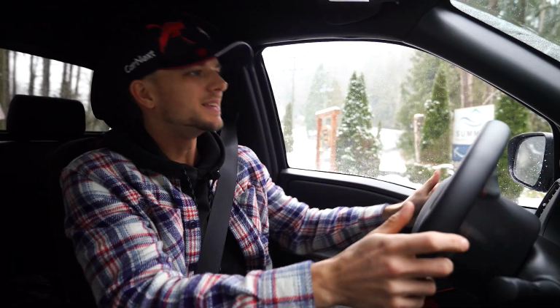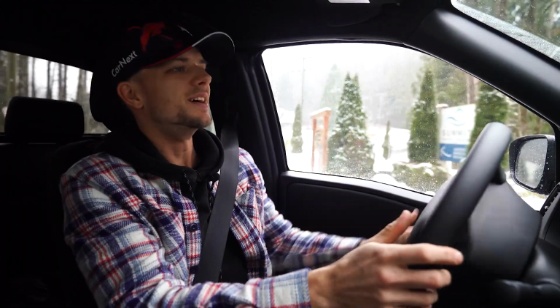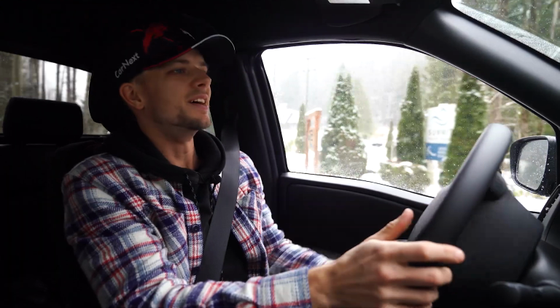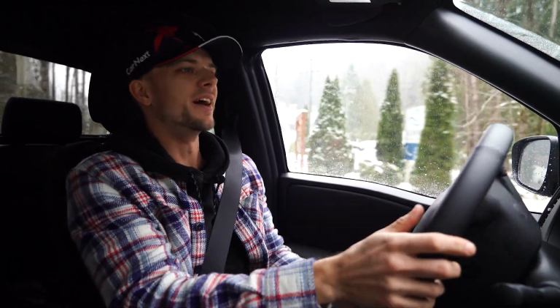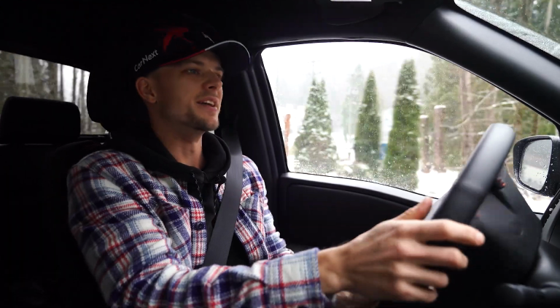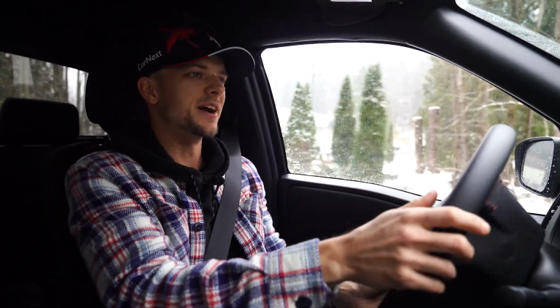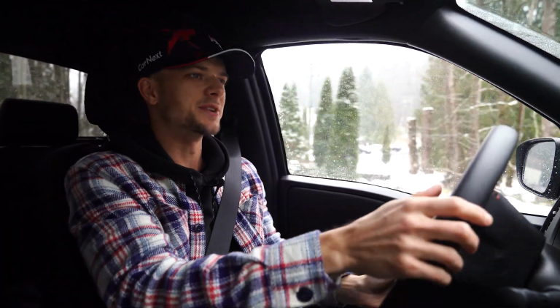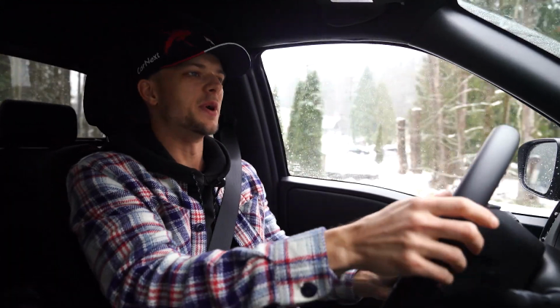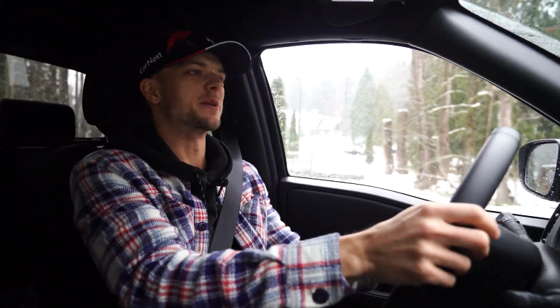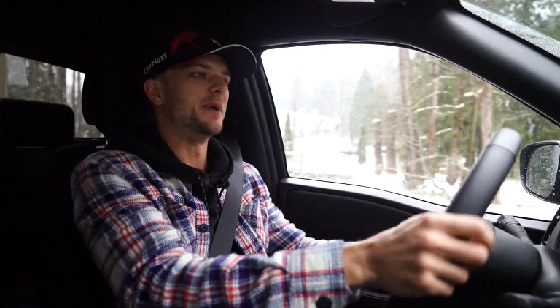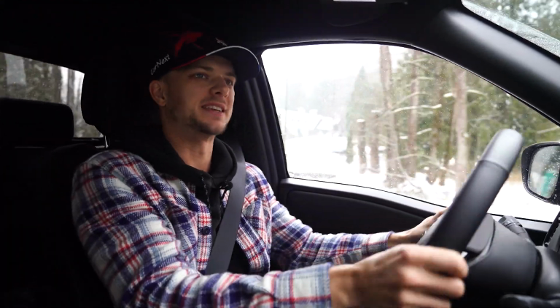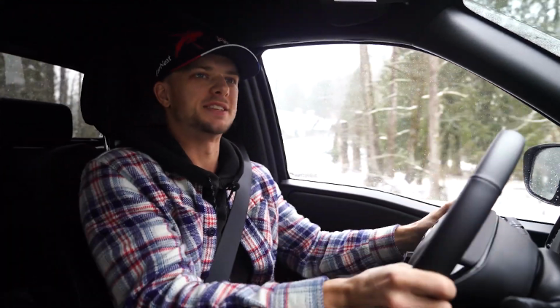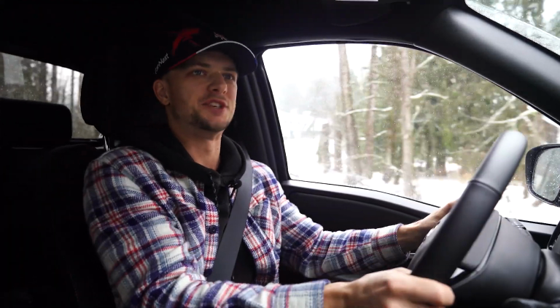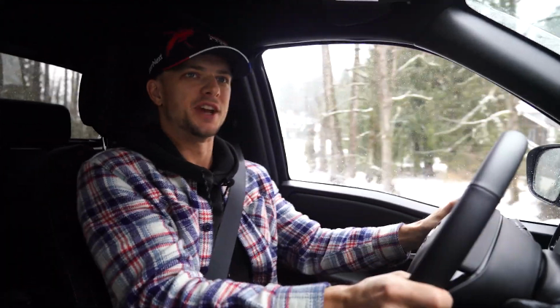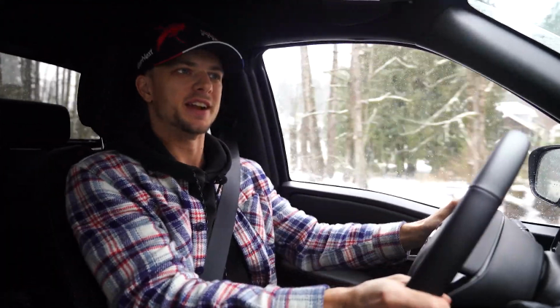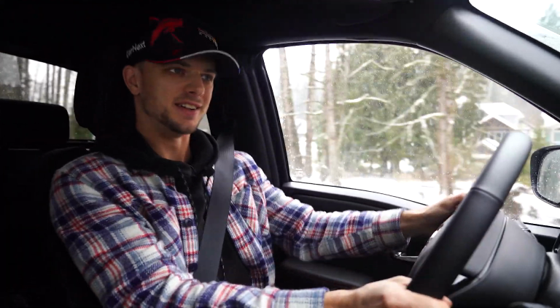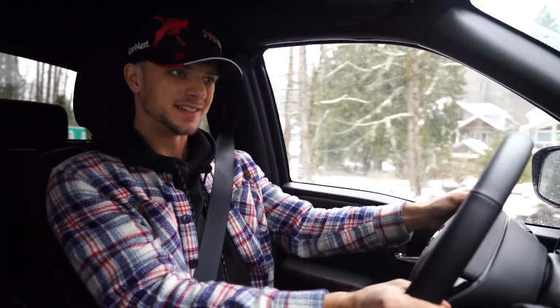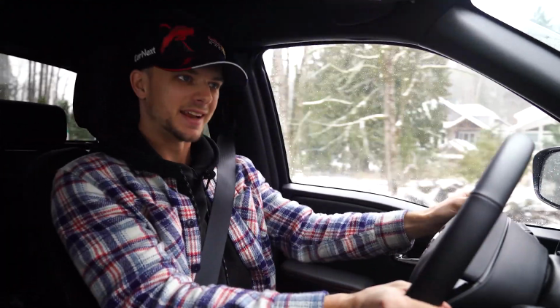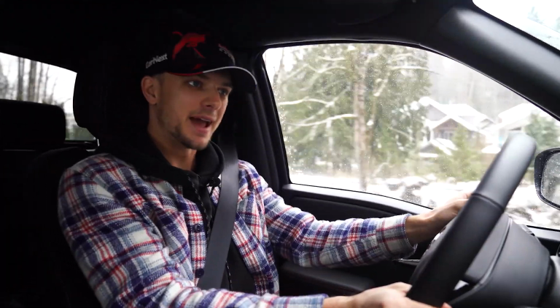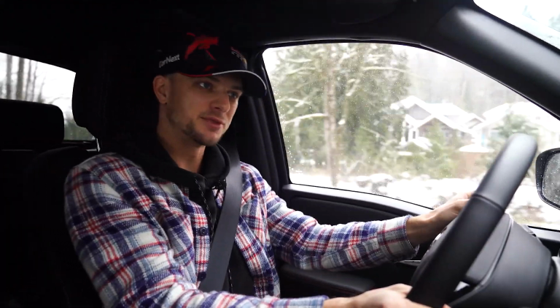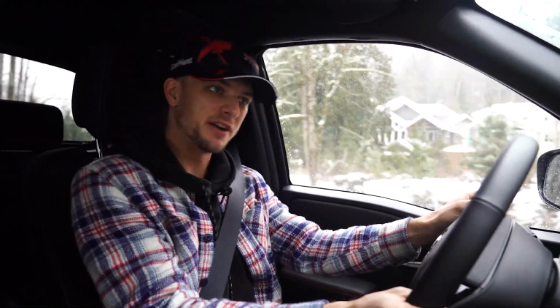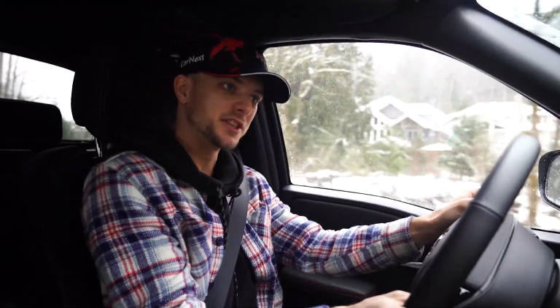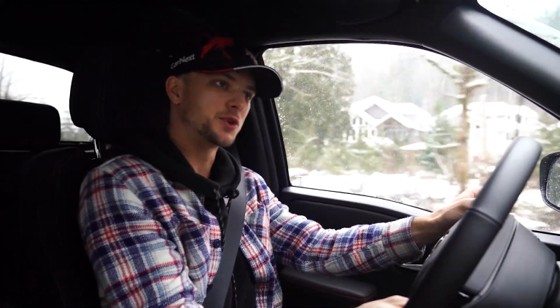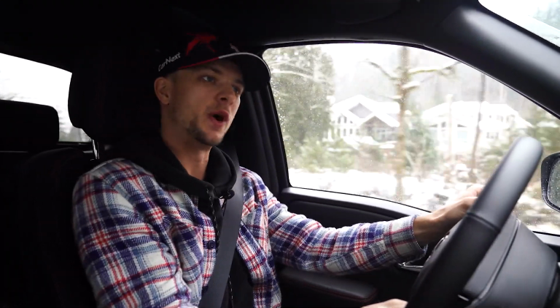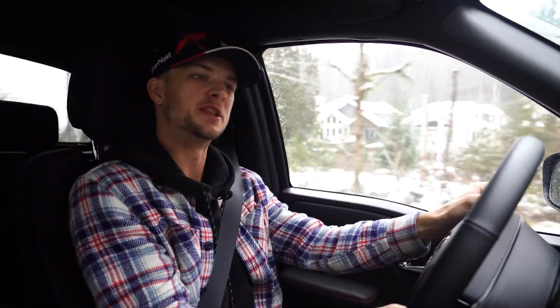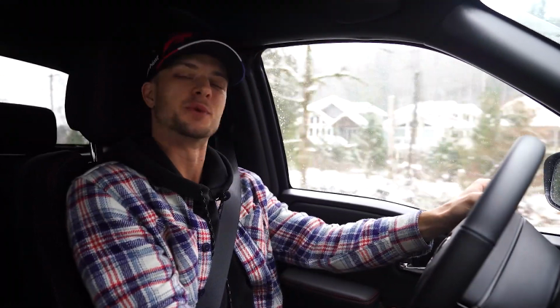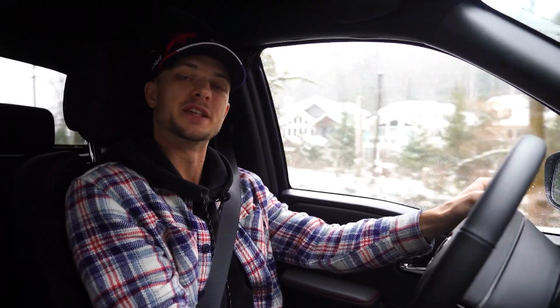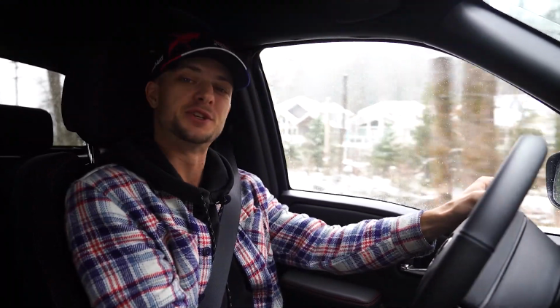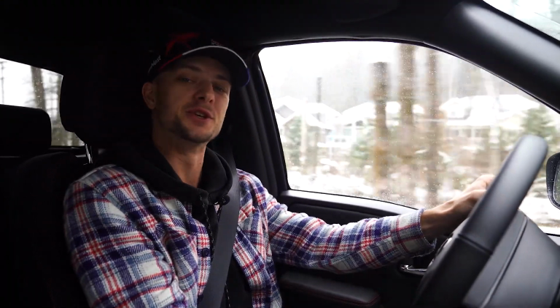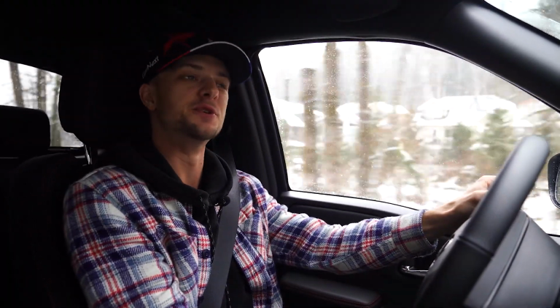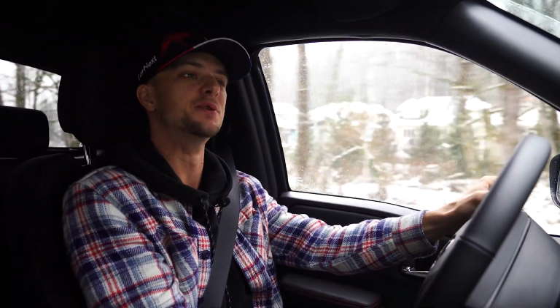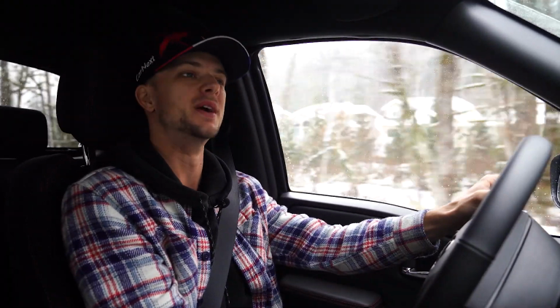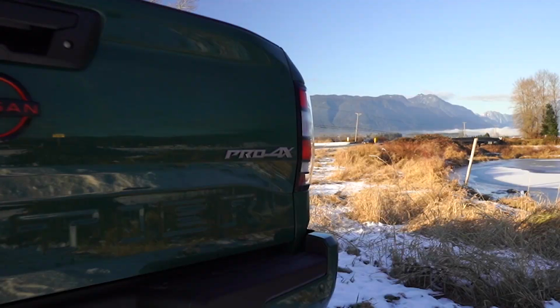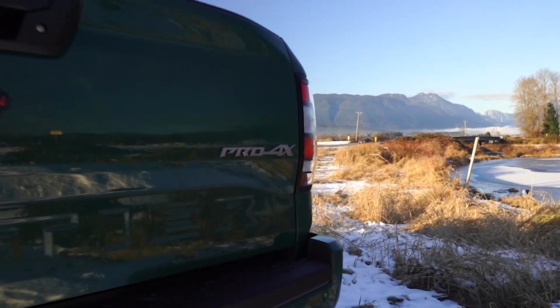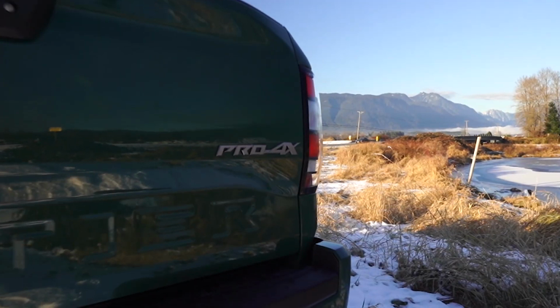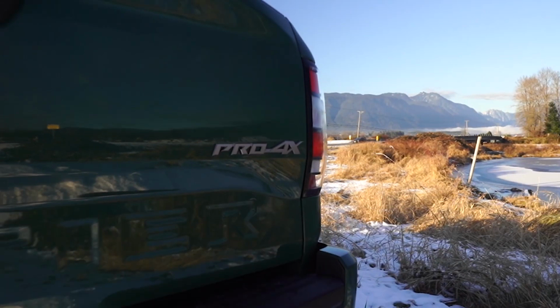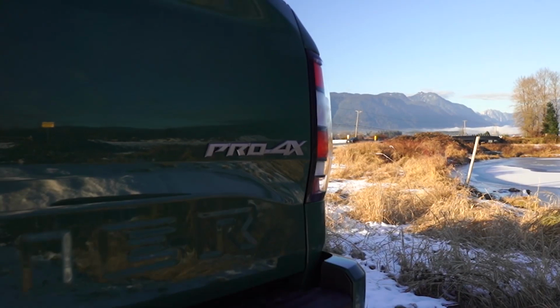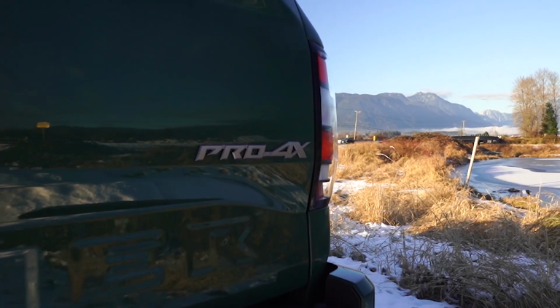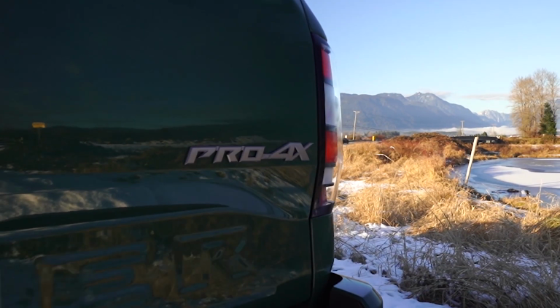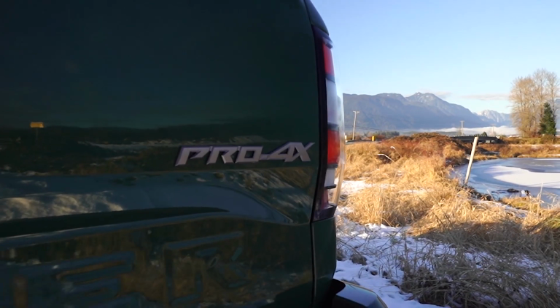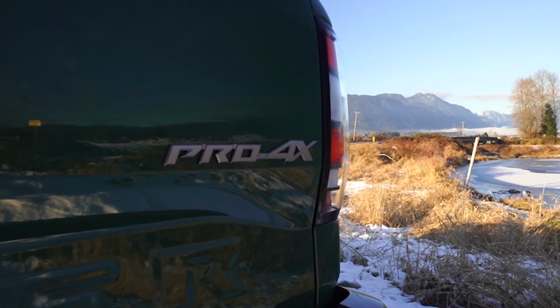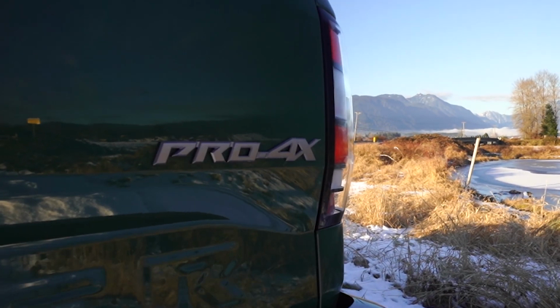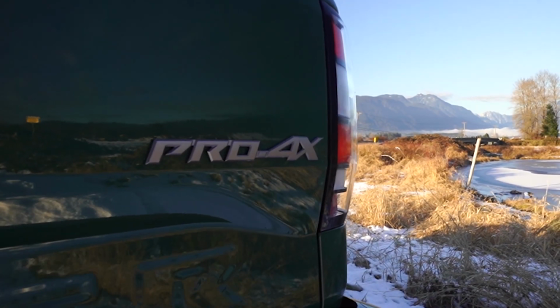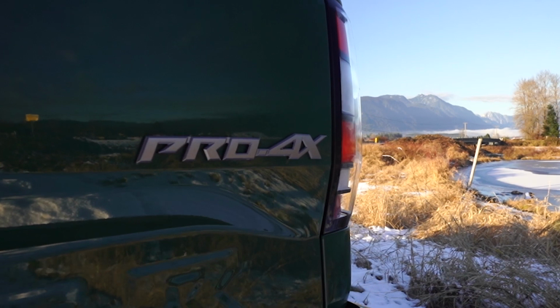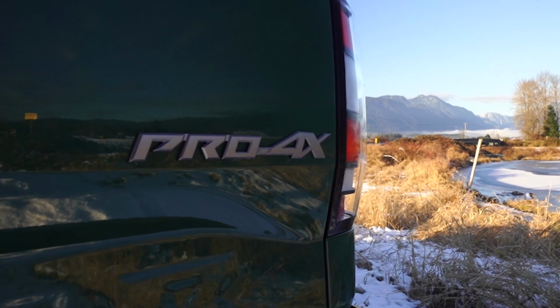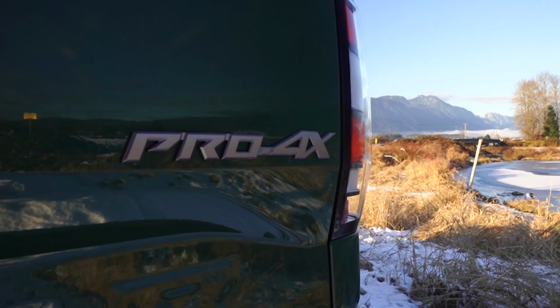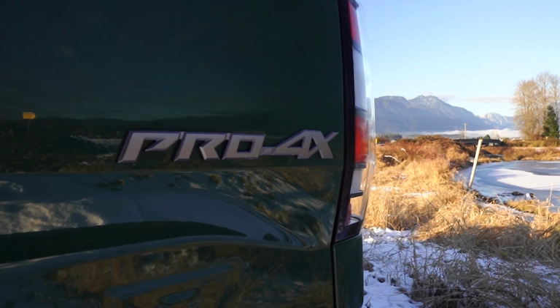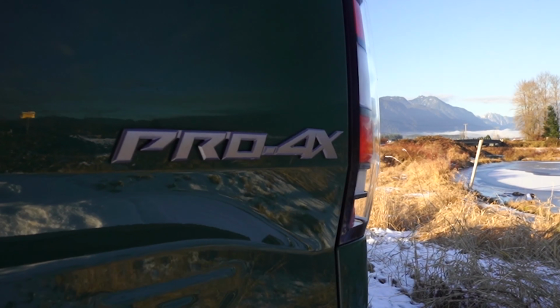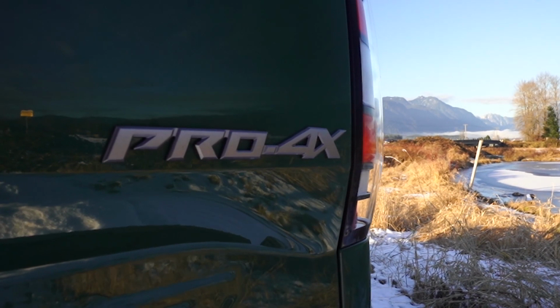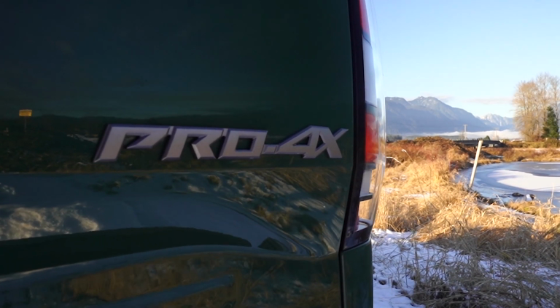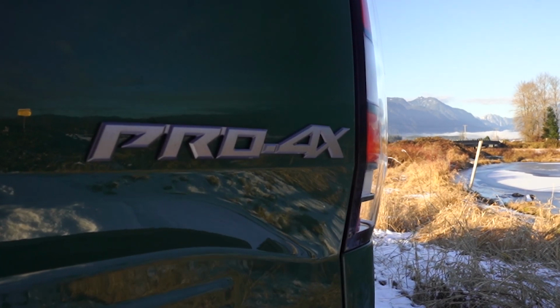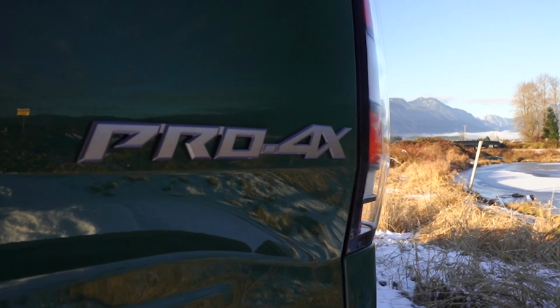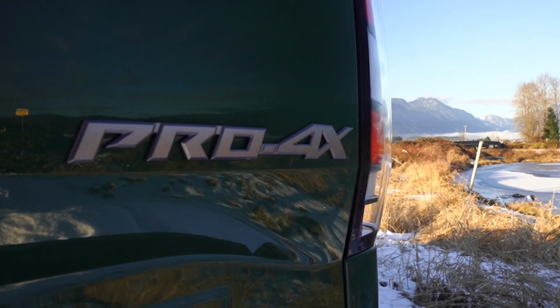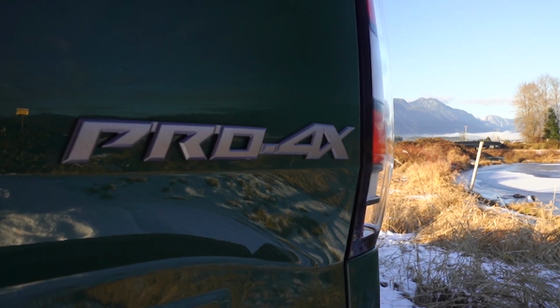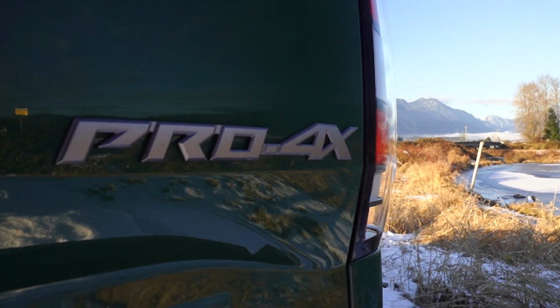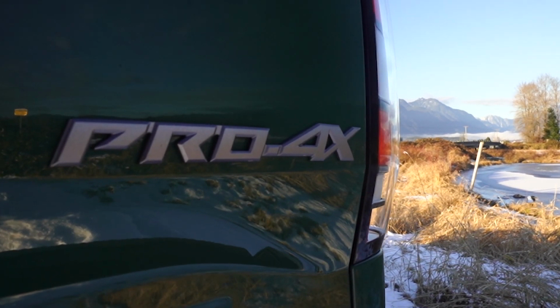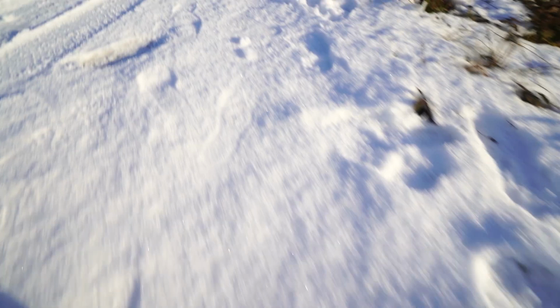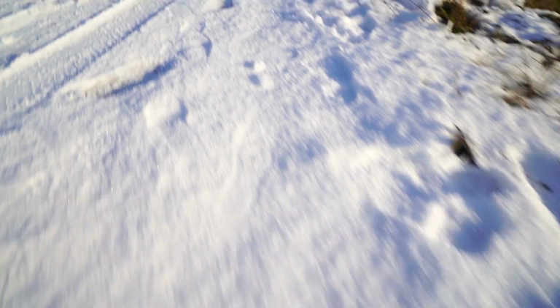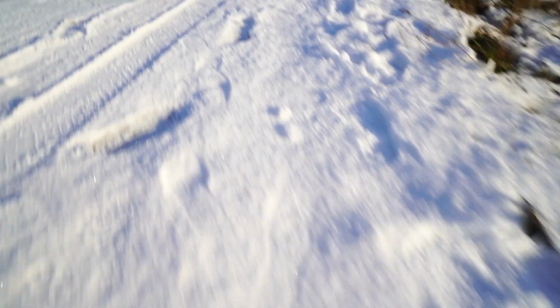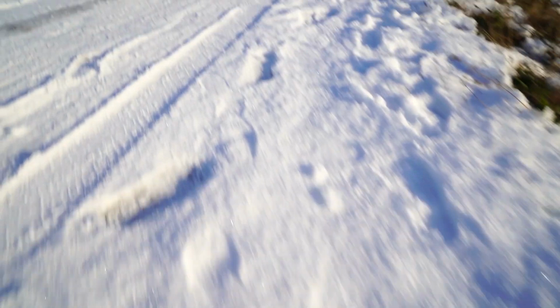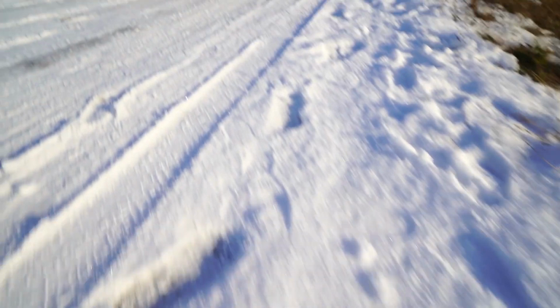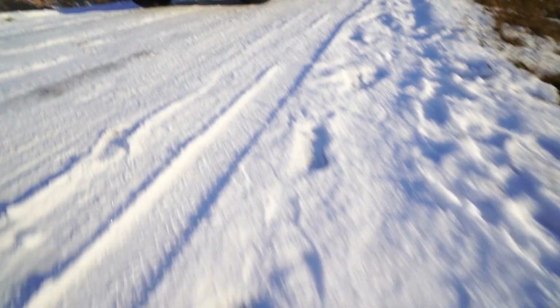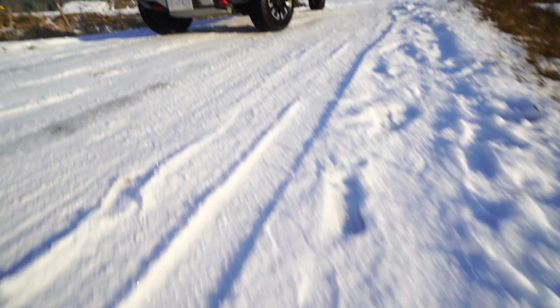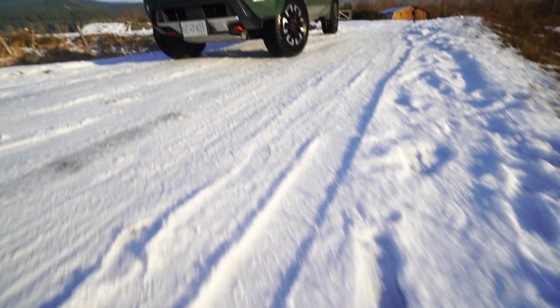All right, you guys, welcome back to the channel. Today I'm driving the 2022 Nissan Frontier Pro 4X.